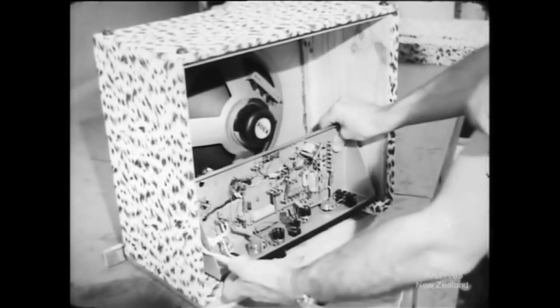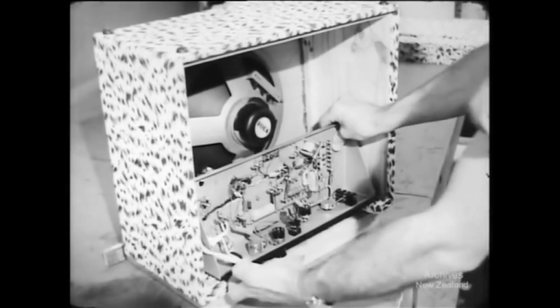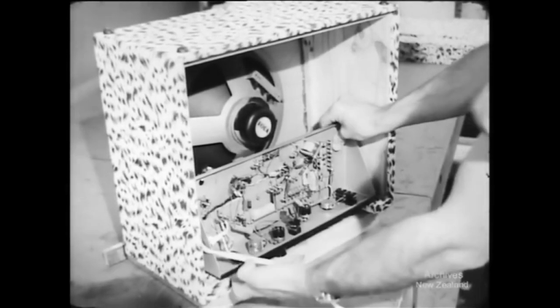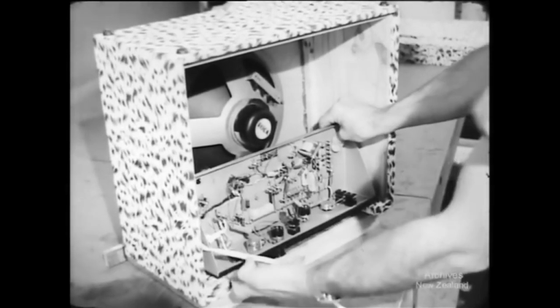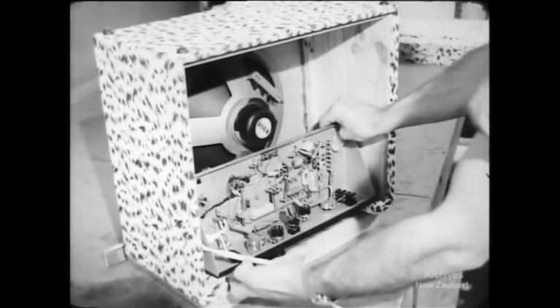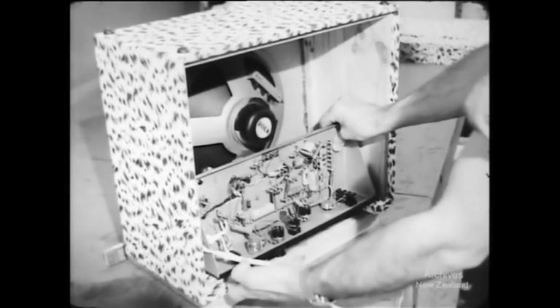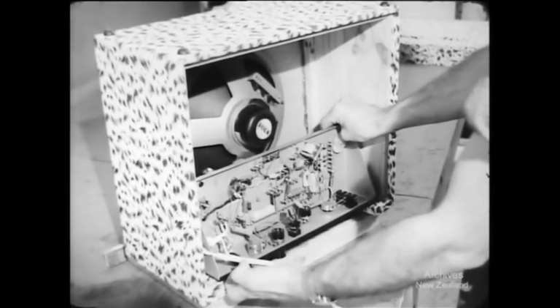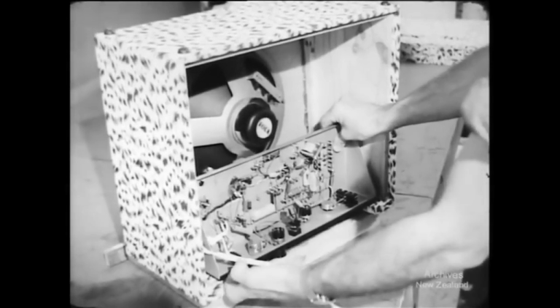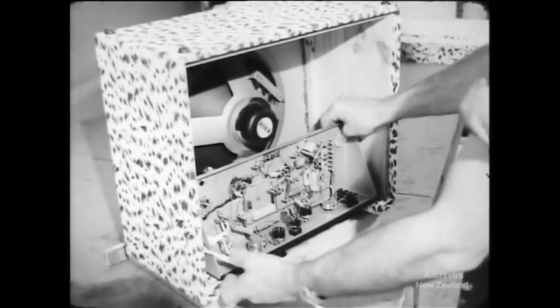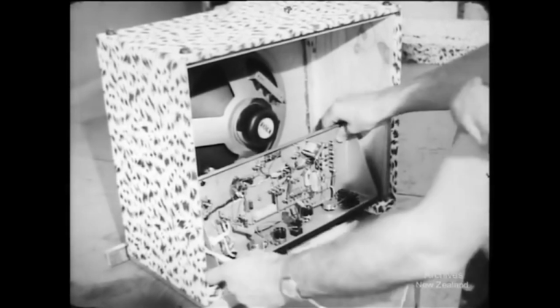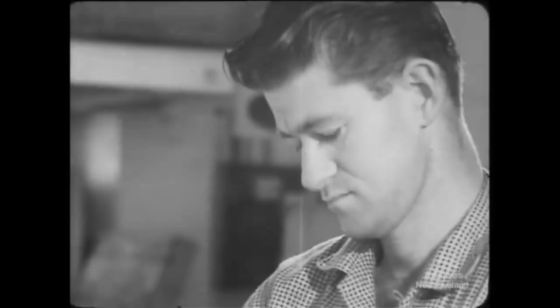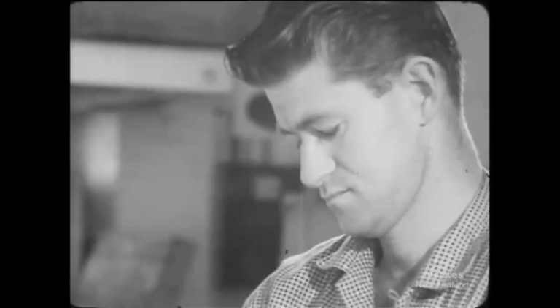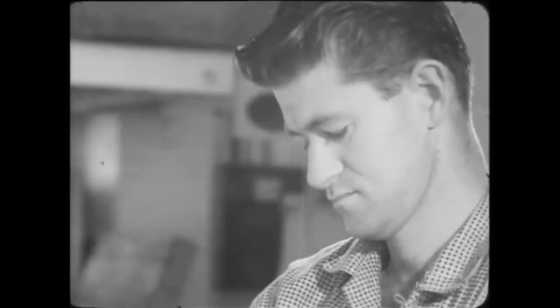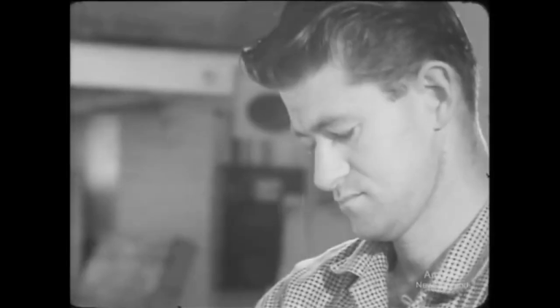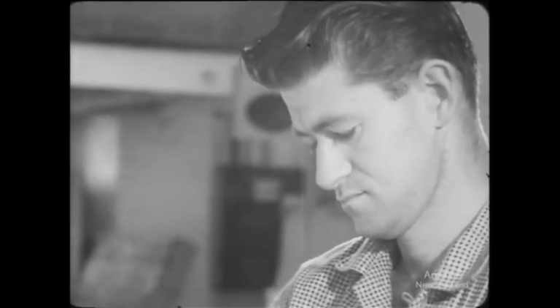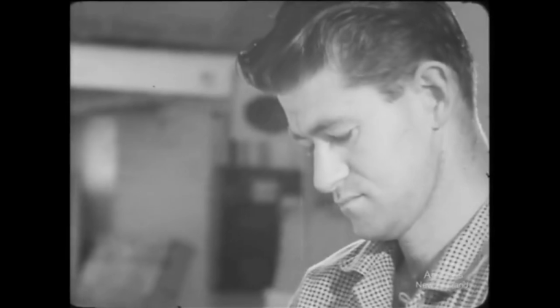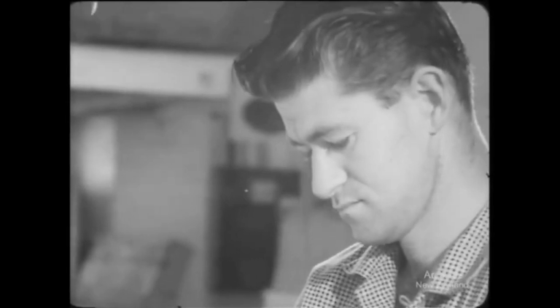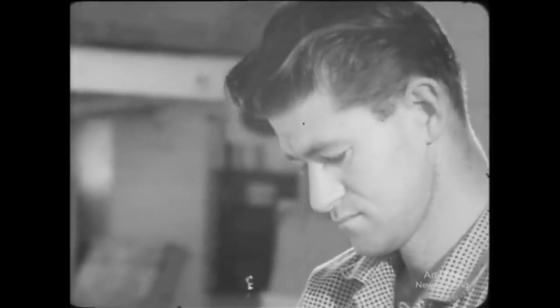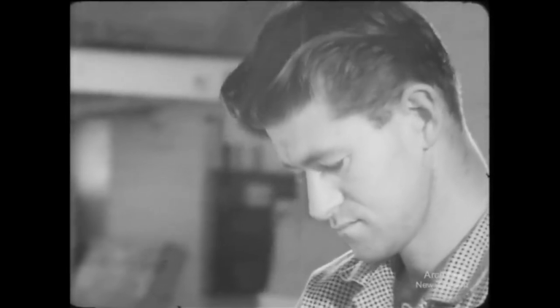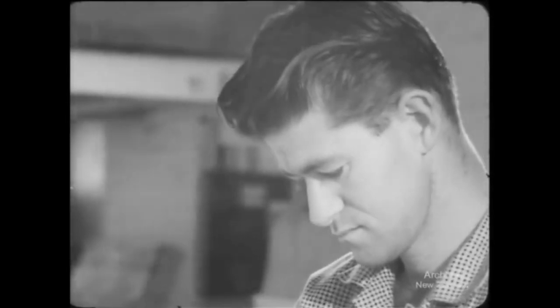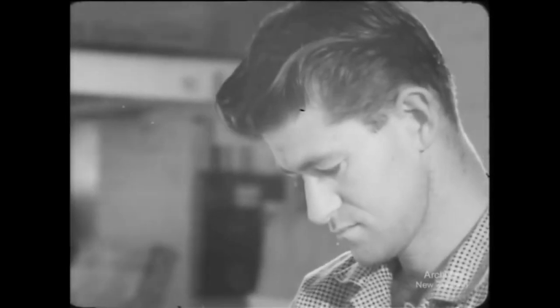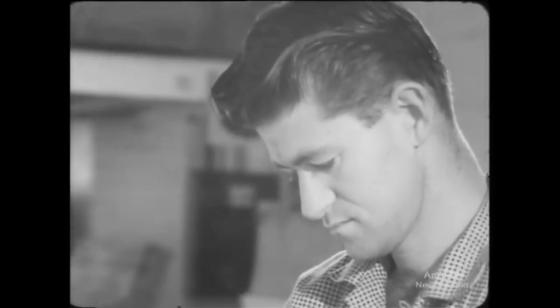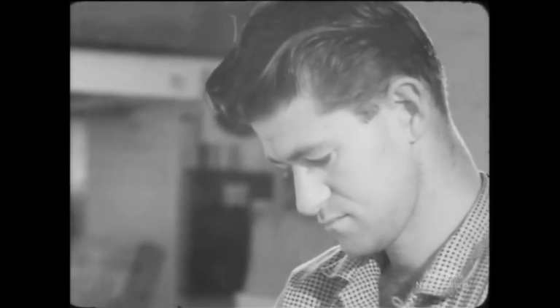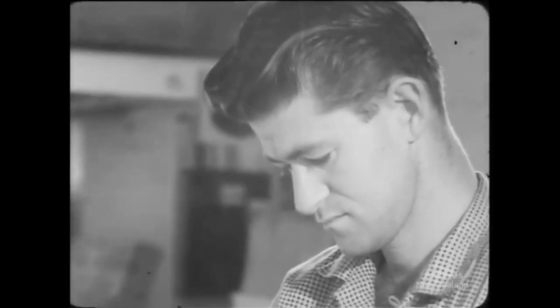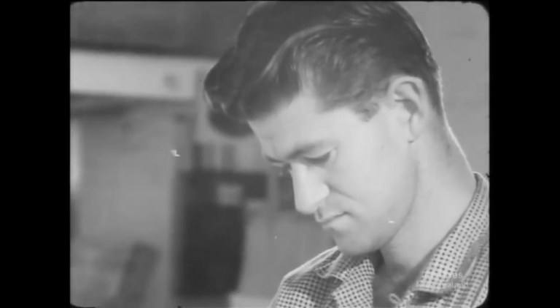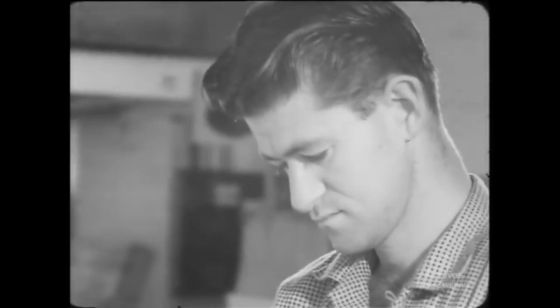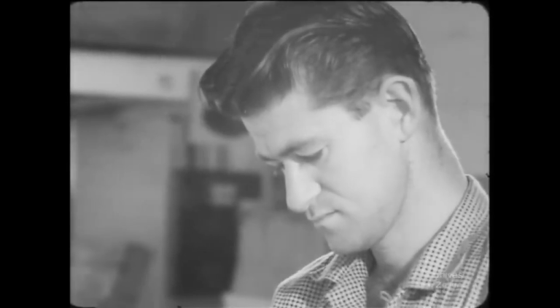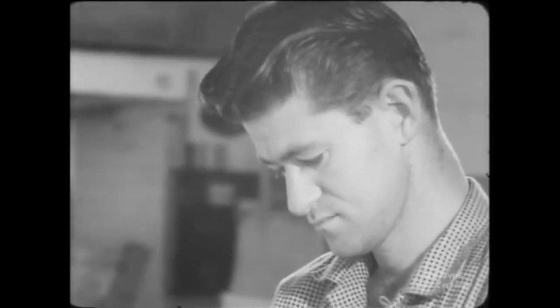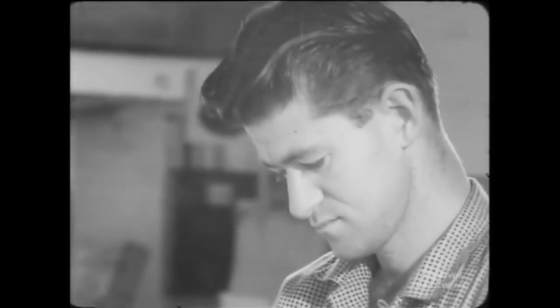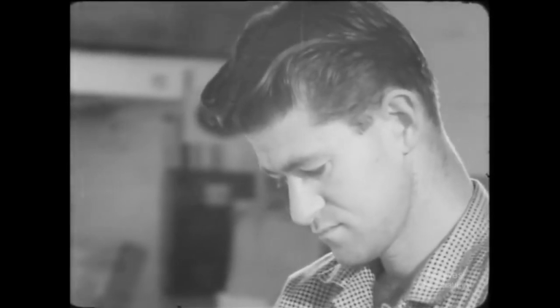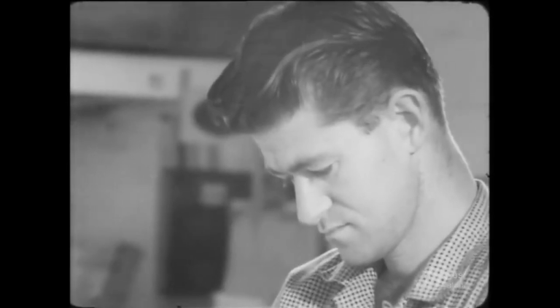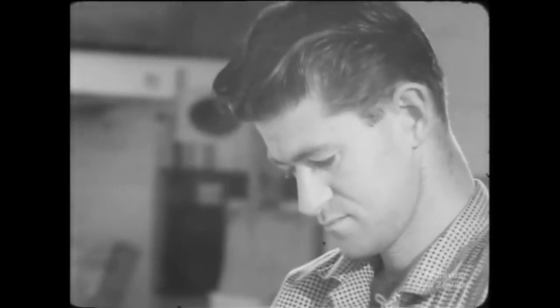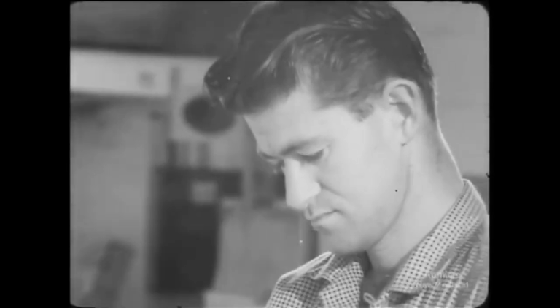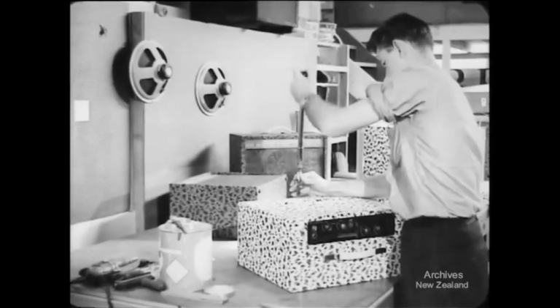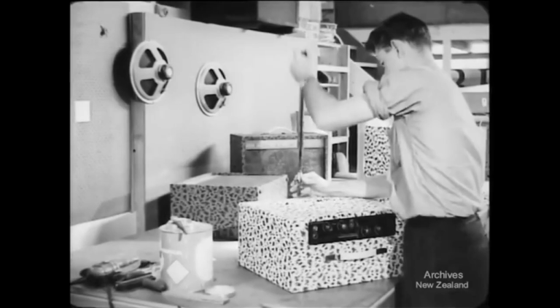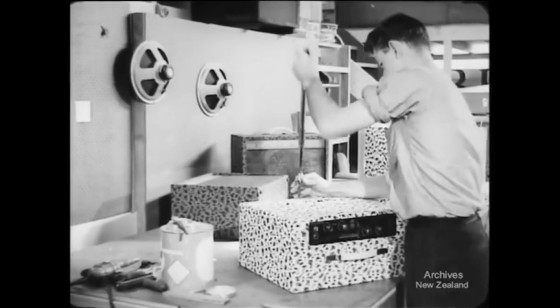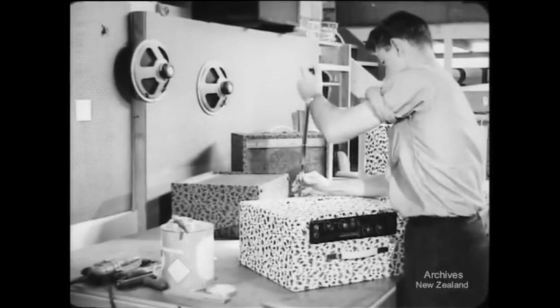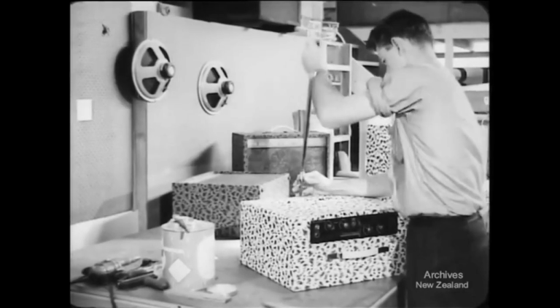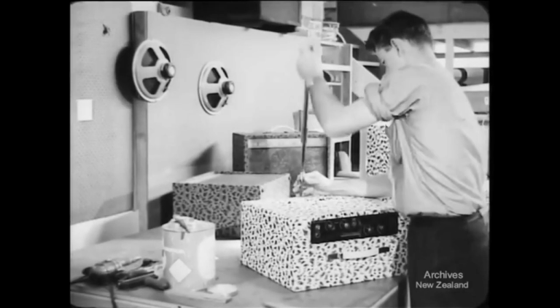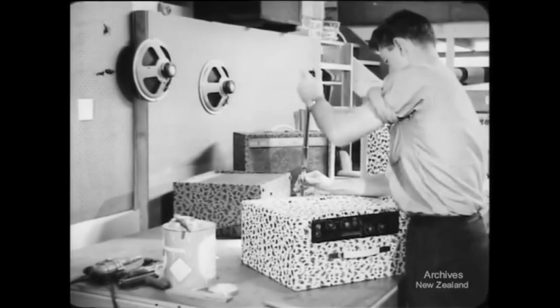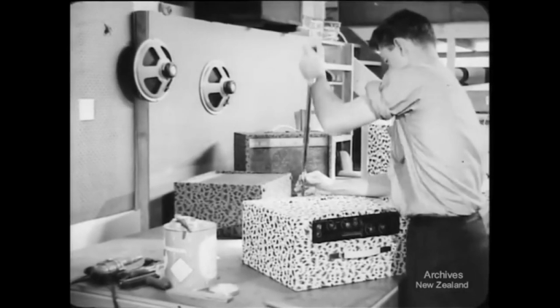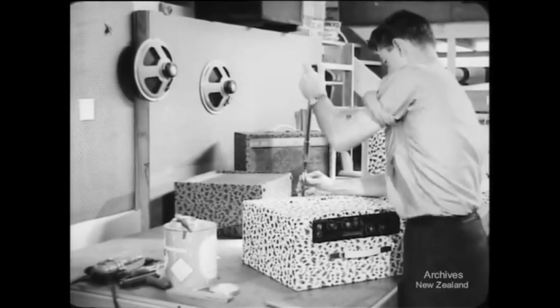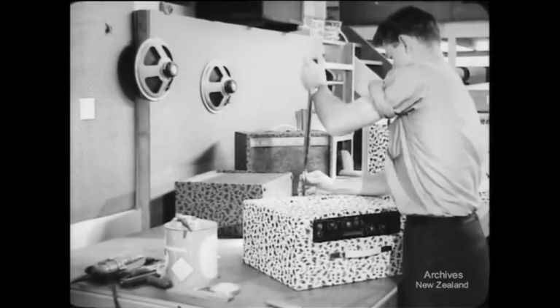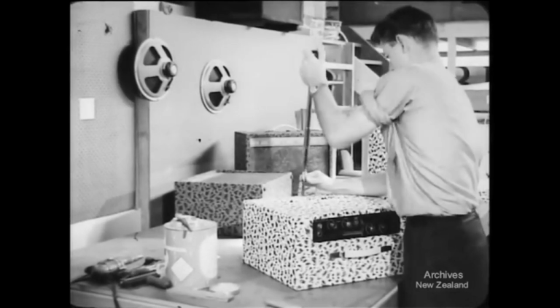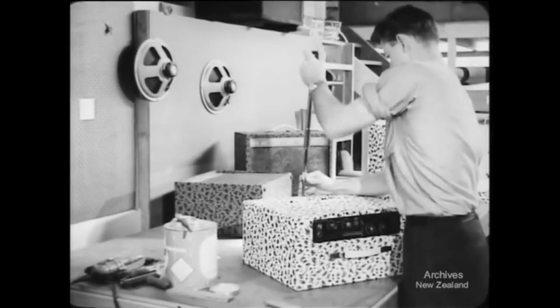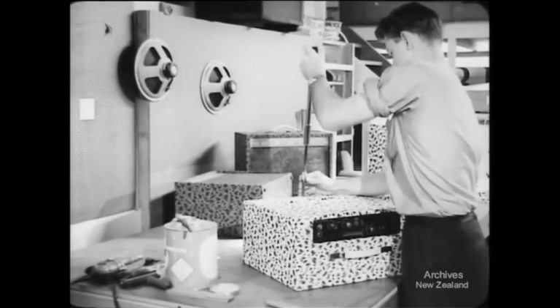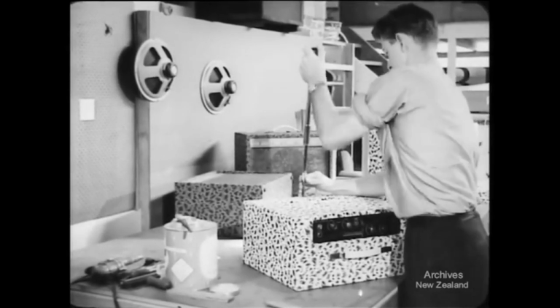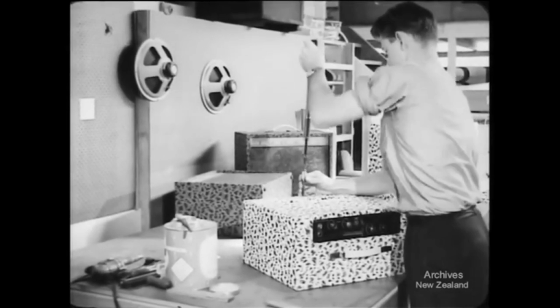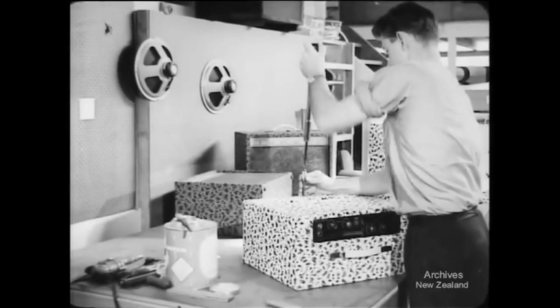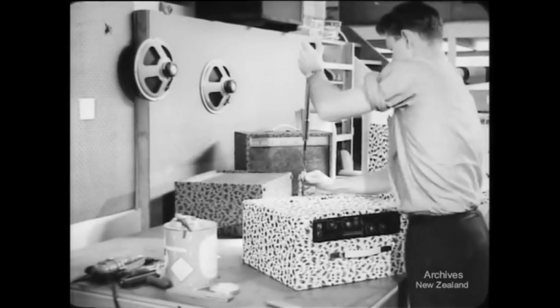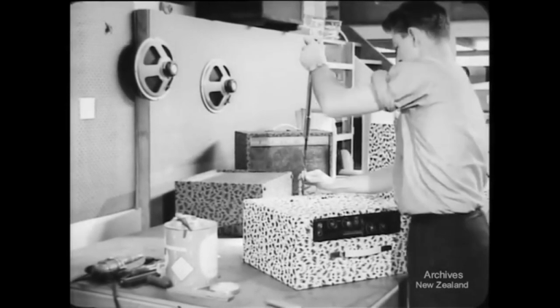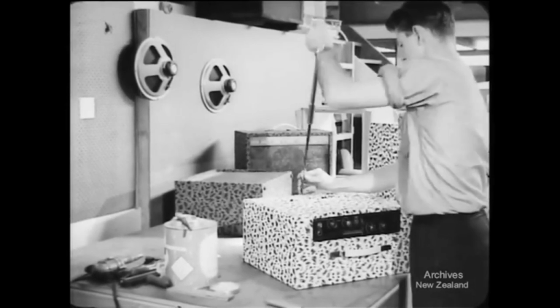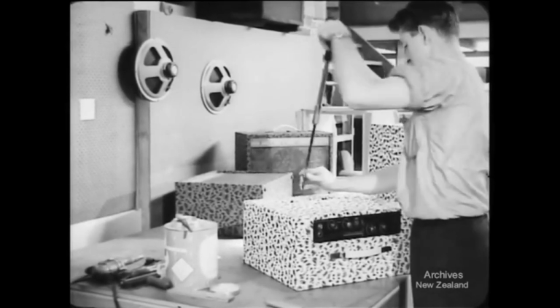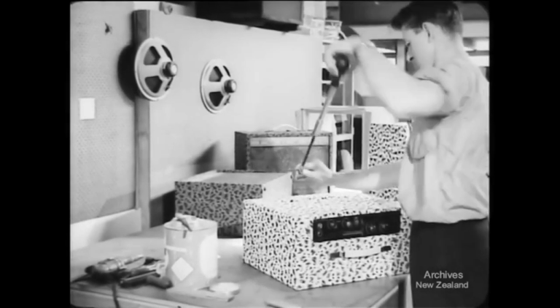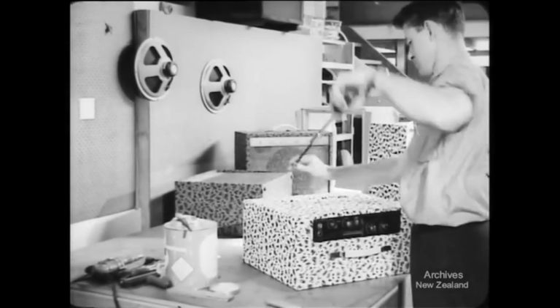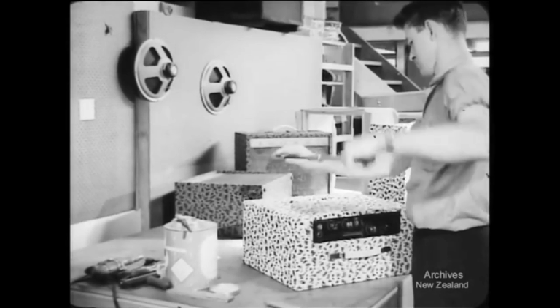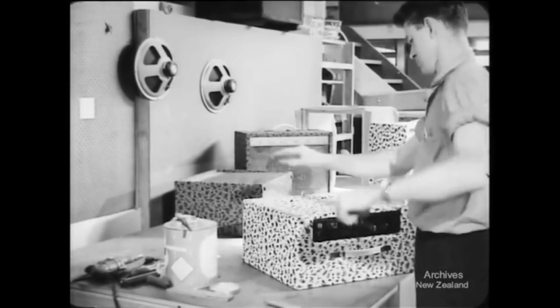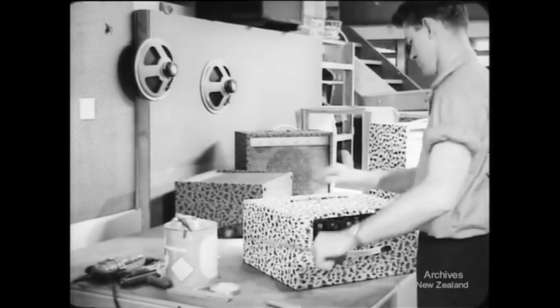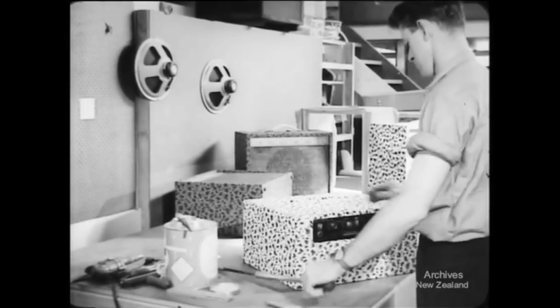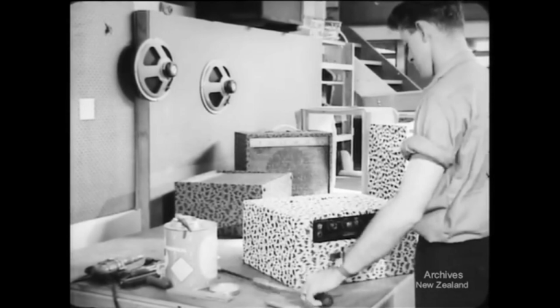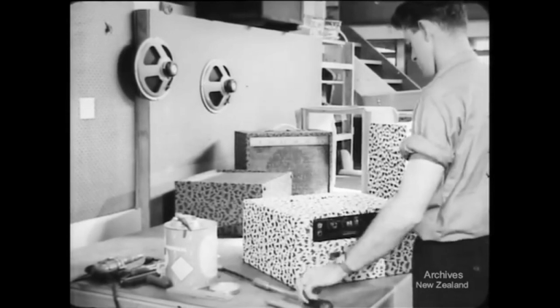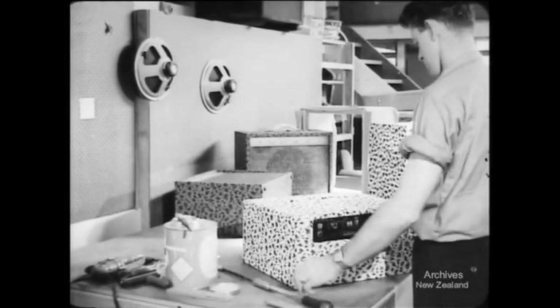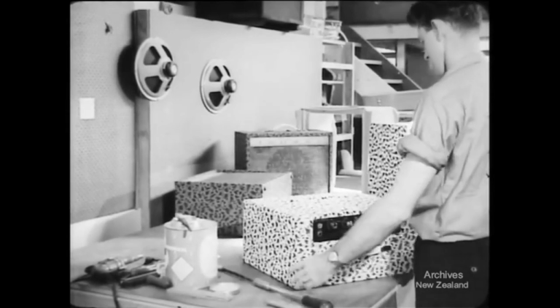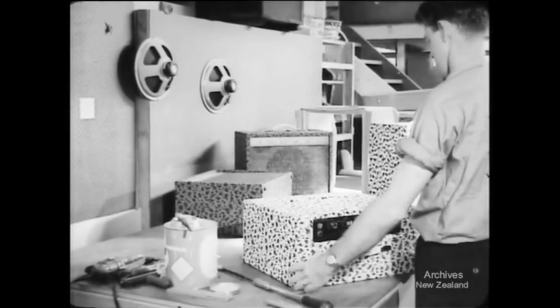The pickups and amplifiers are also made in this factory, and apart from the German-made control knobs, all the components are locally produced.